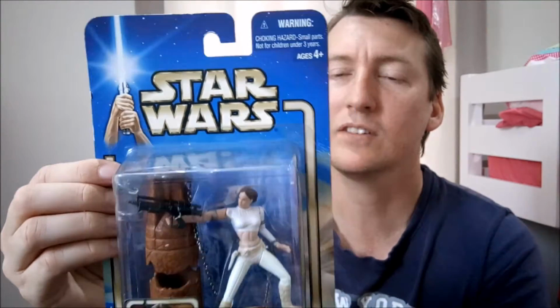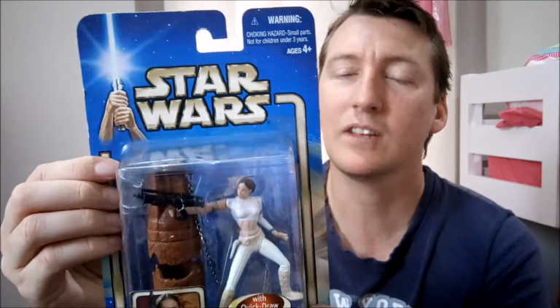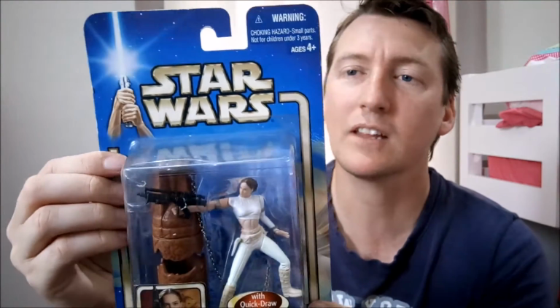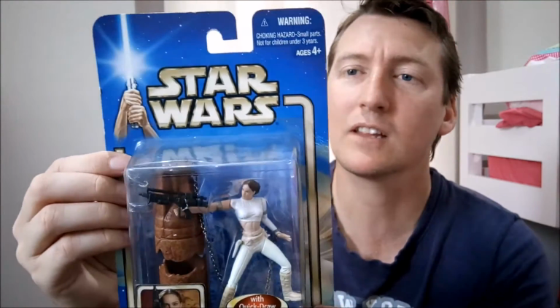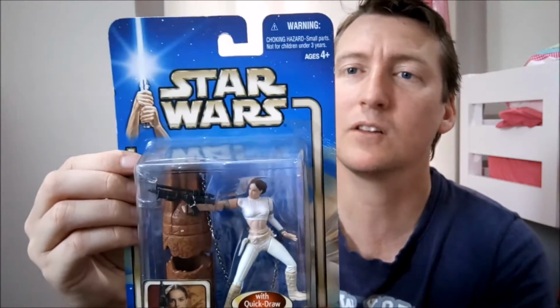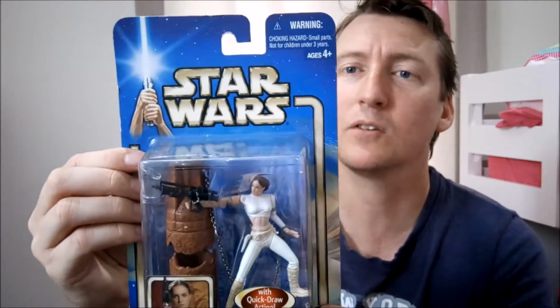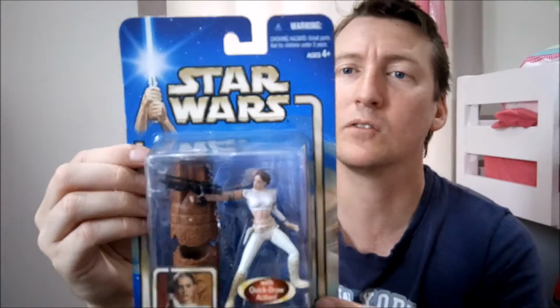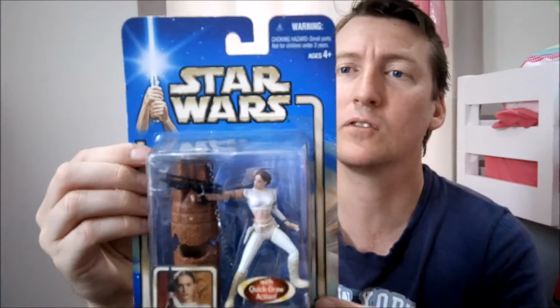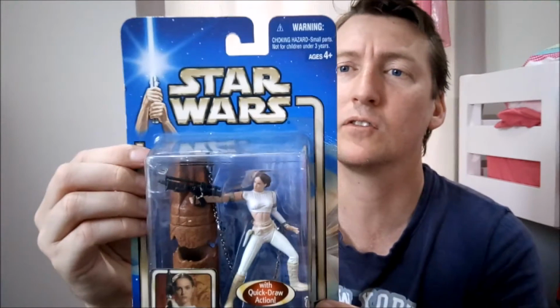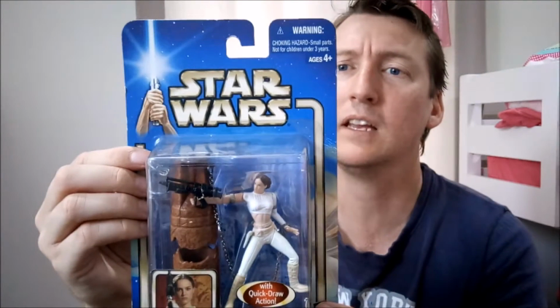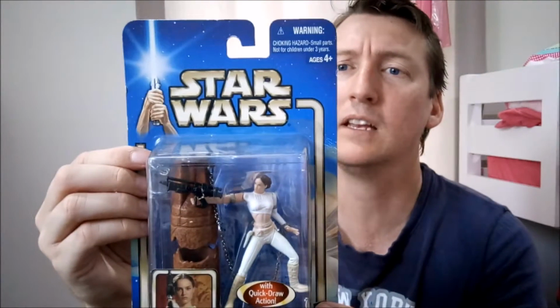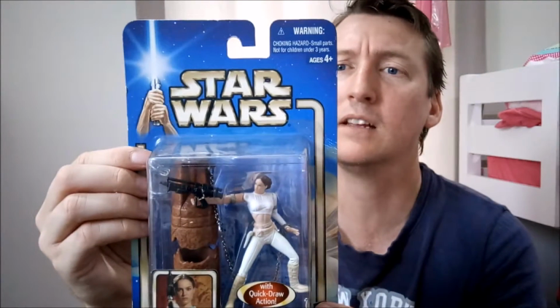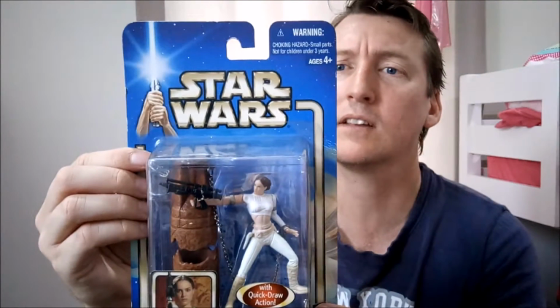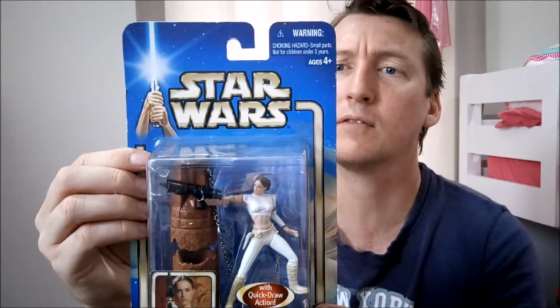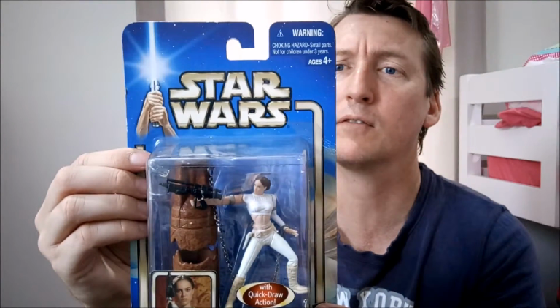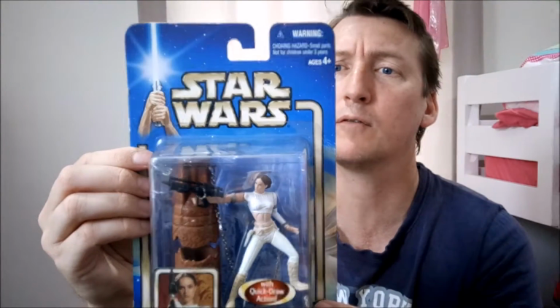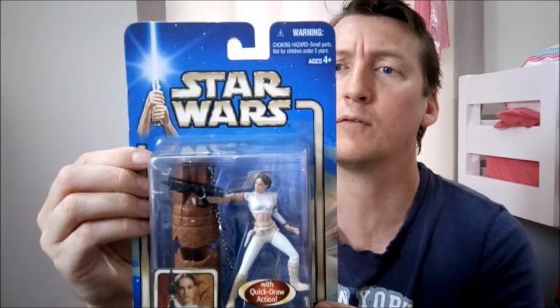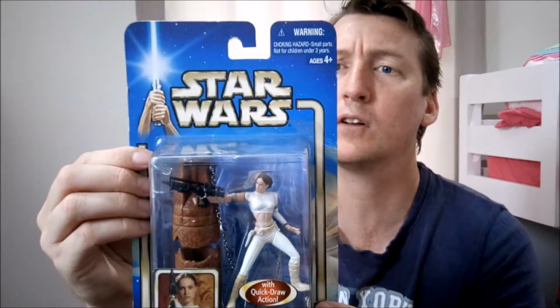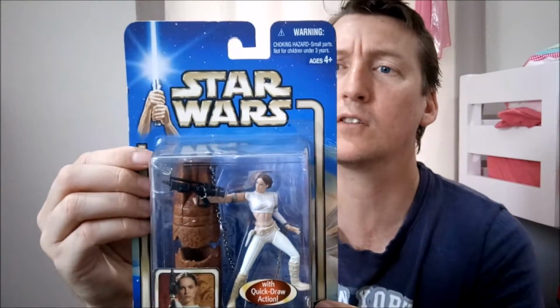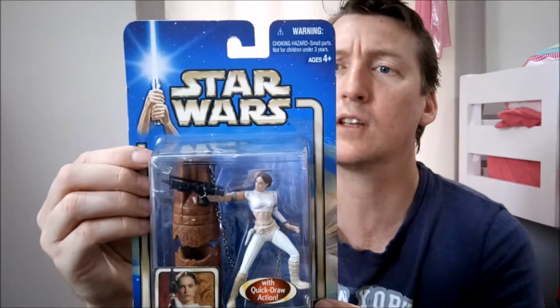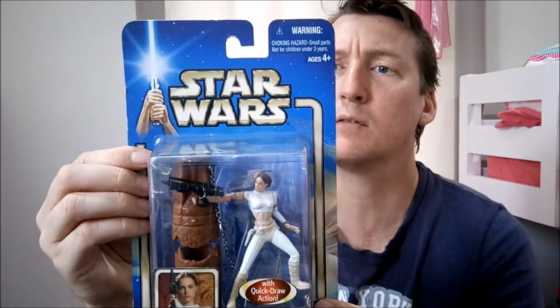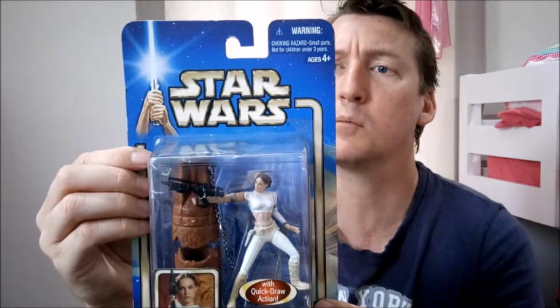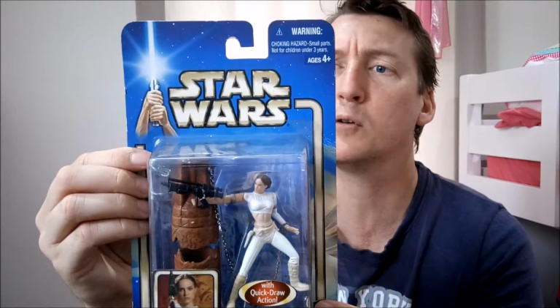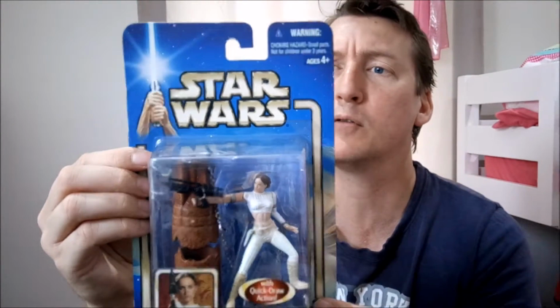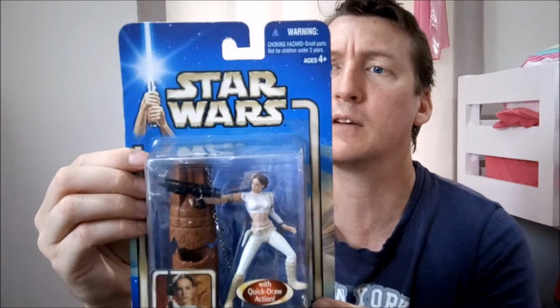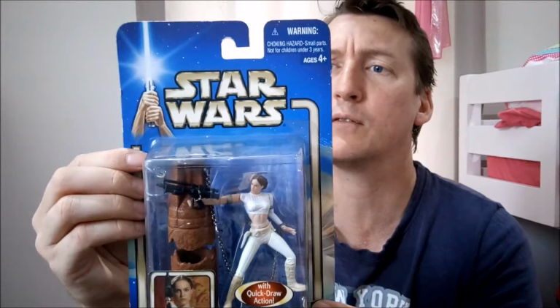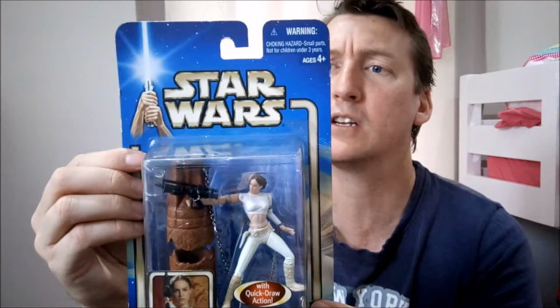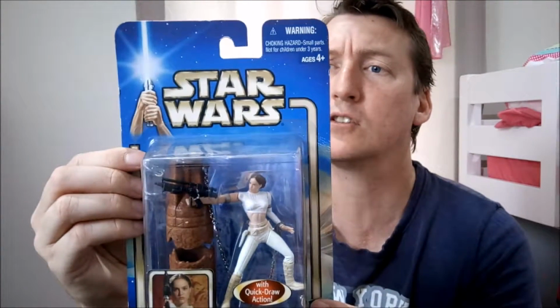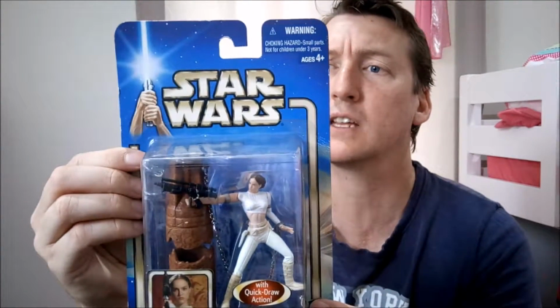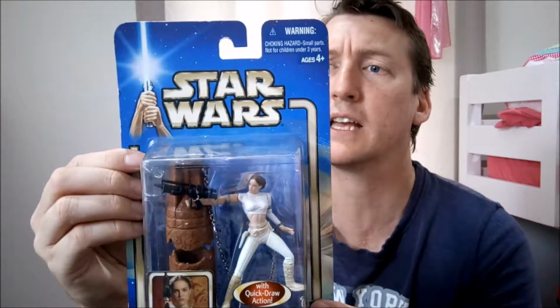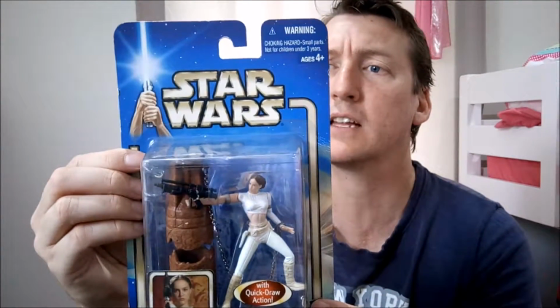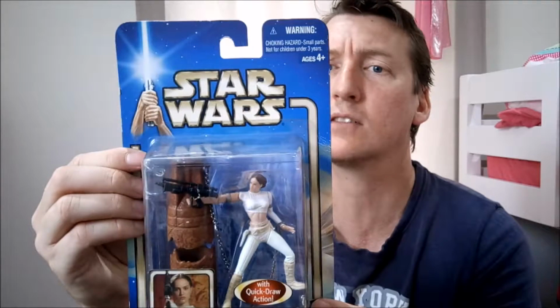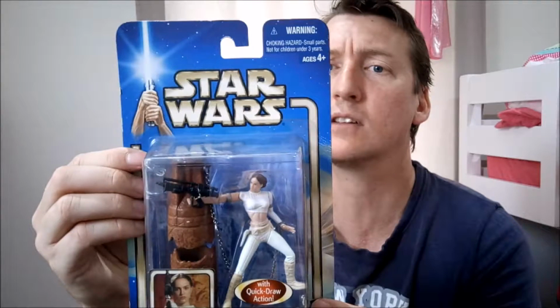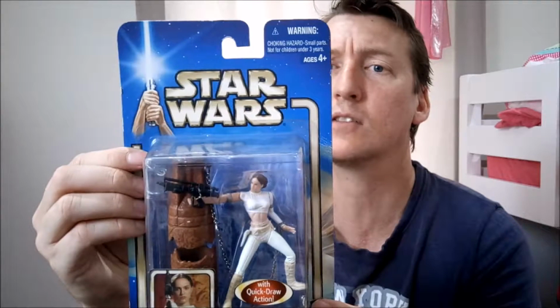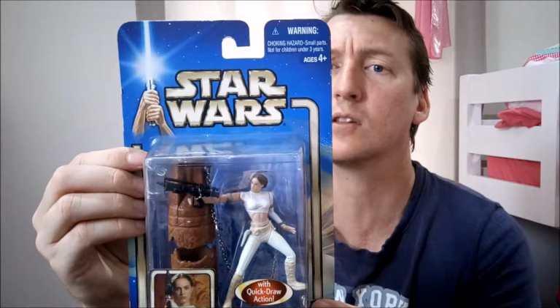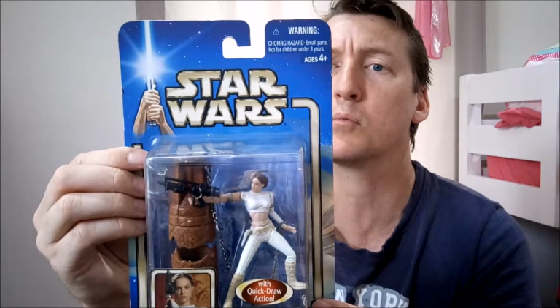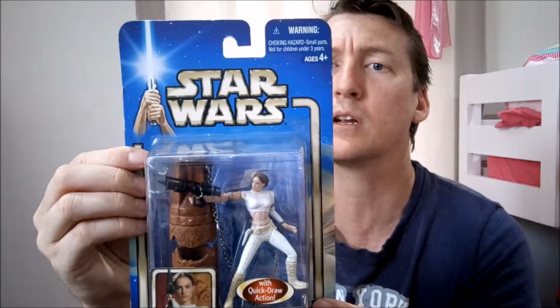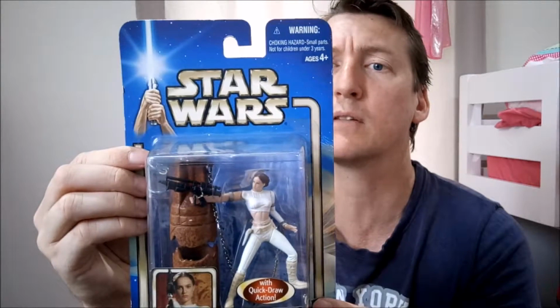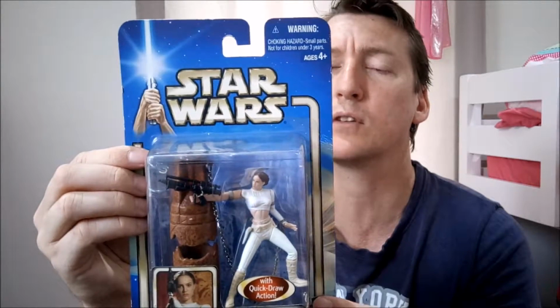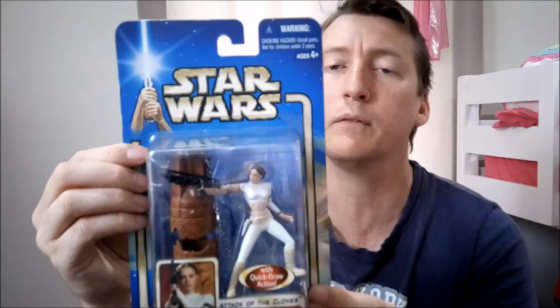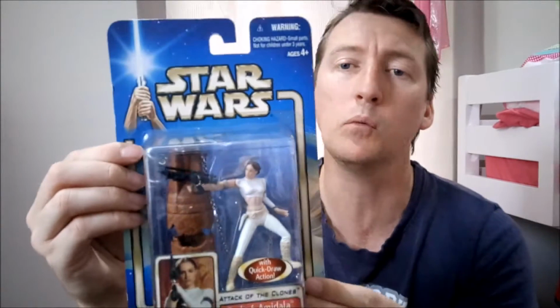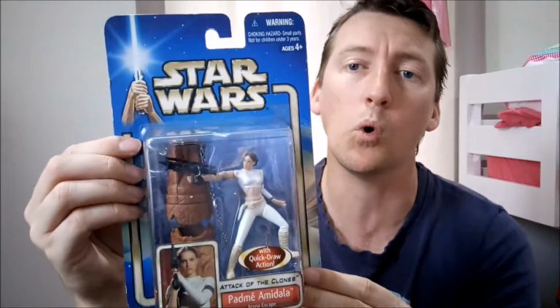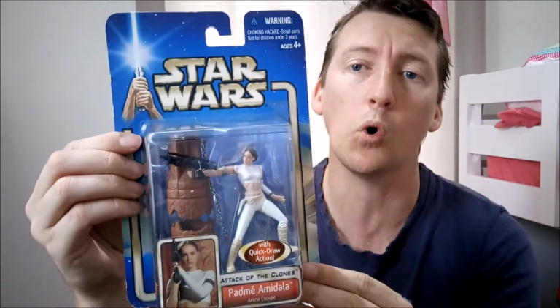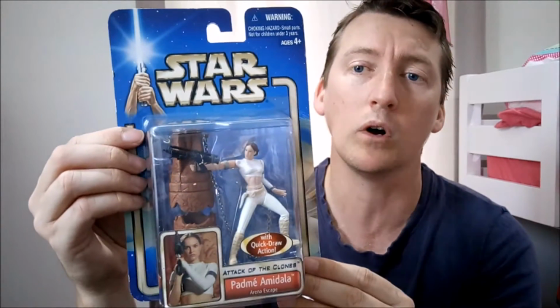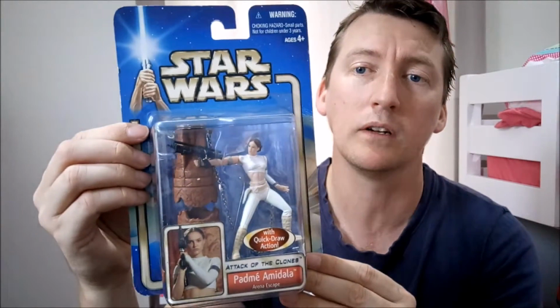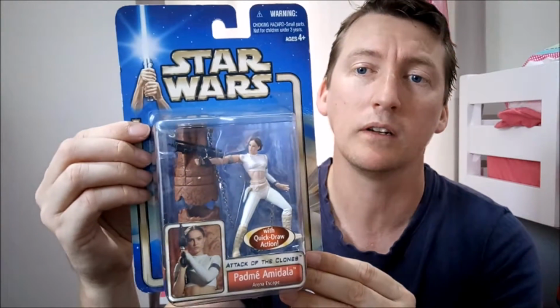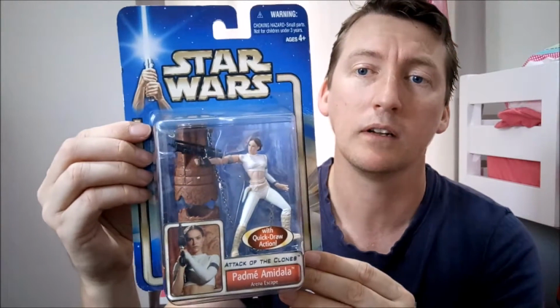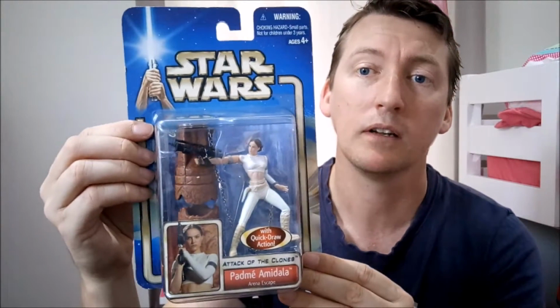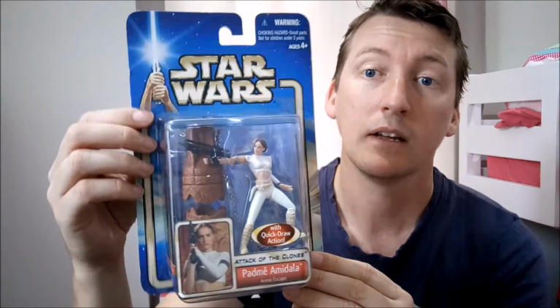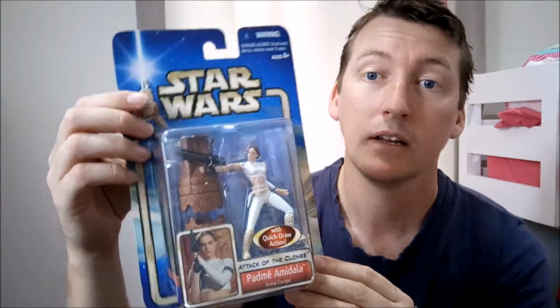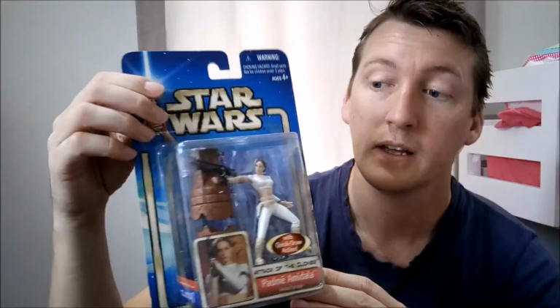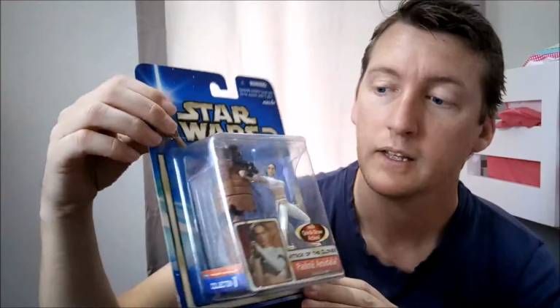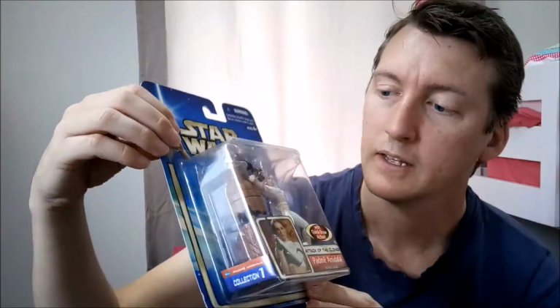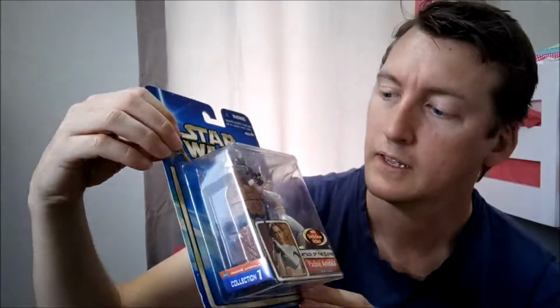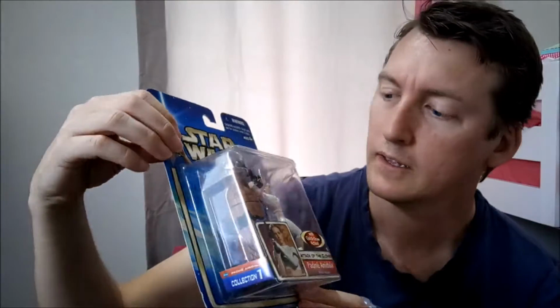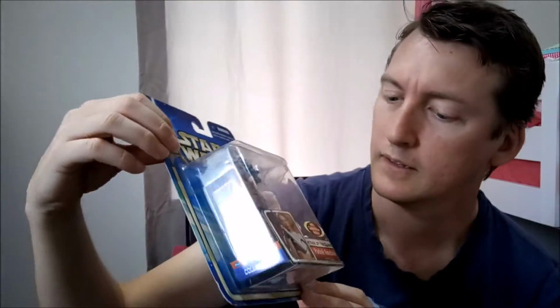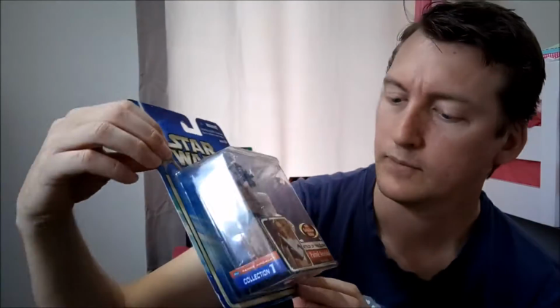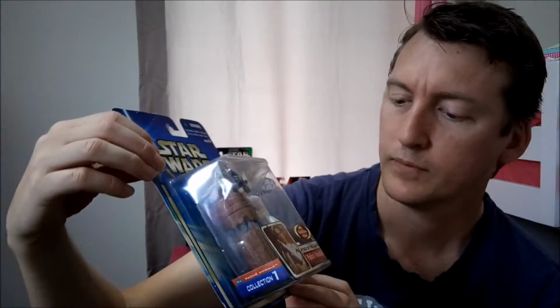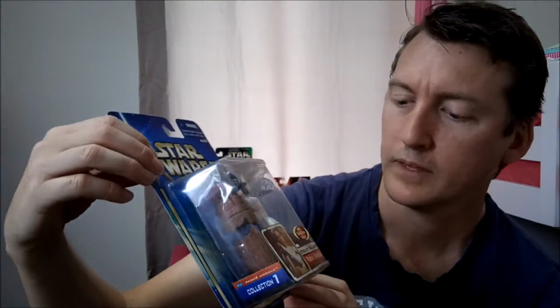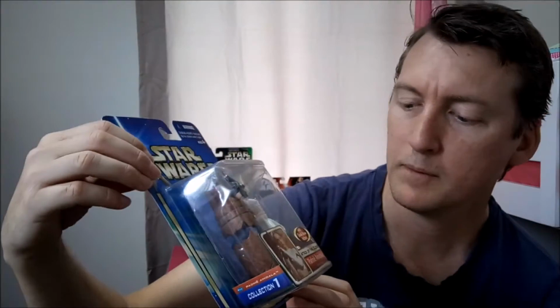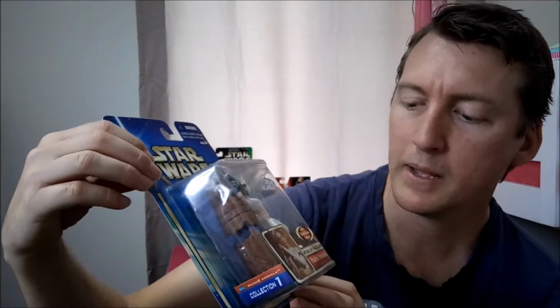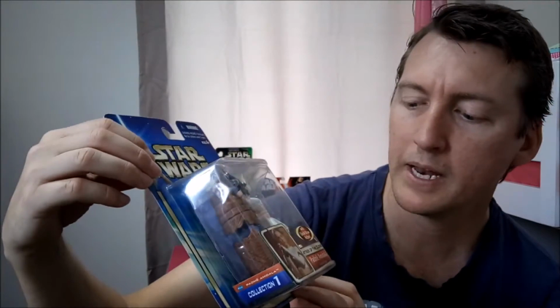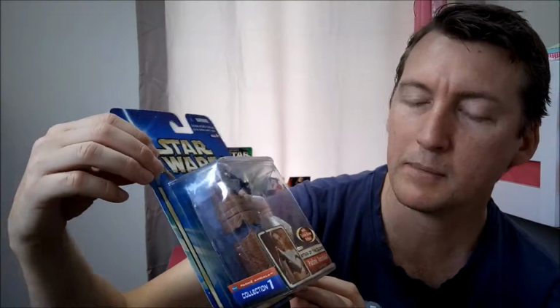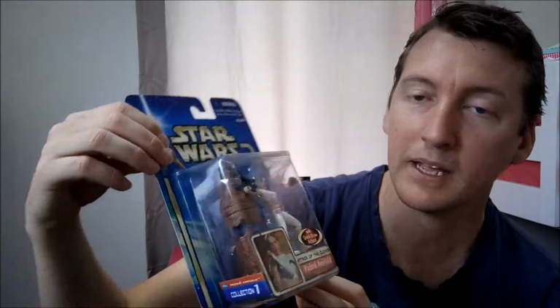The Attack of the Clones — ten years after the fight to save Naboo from the invasion, the galaxy is on the brink of civil war. And Padme is a lovely figure.